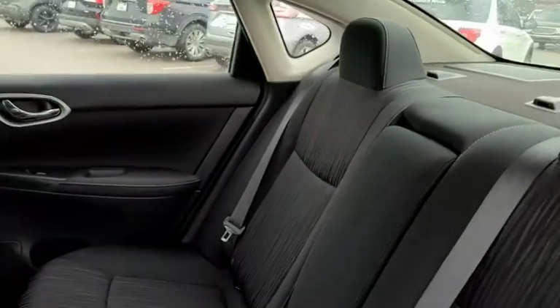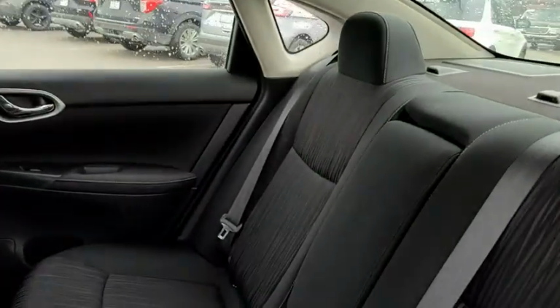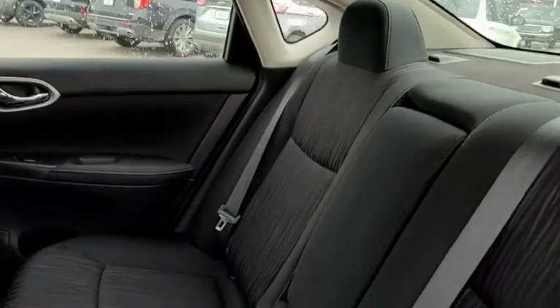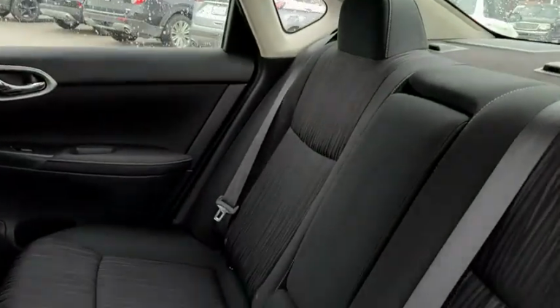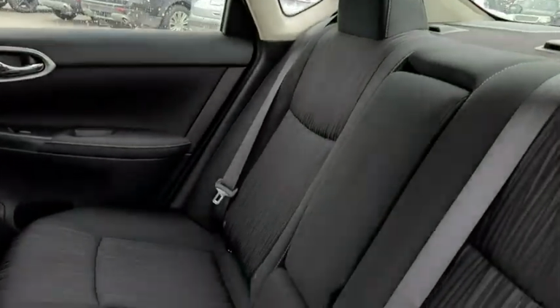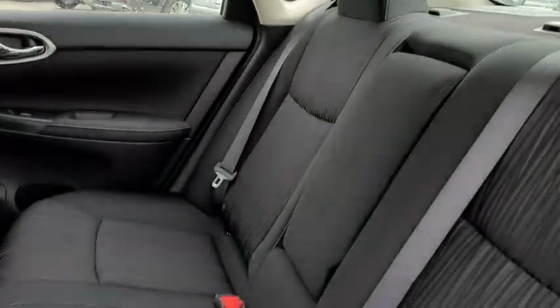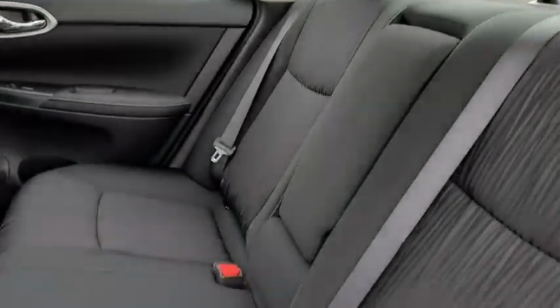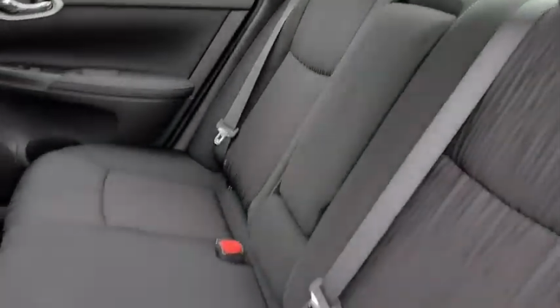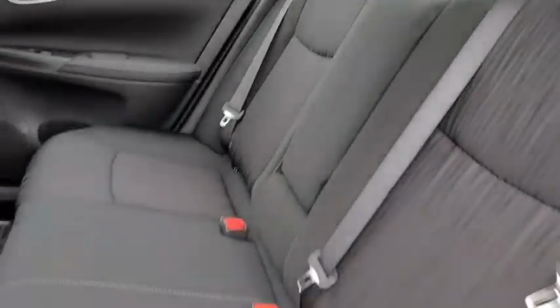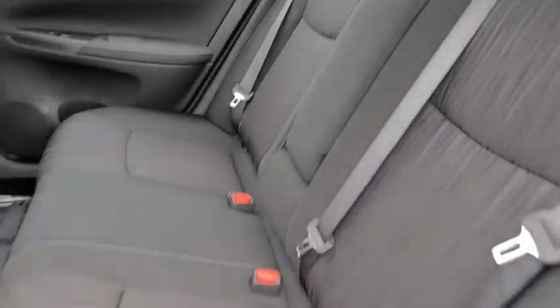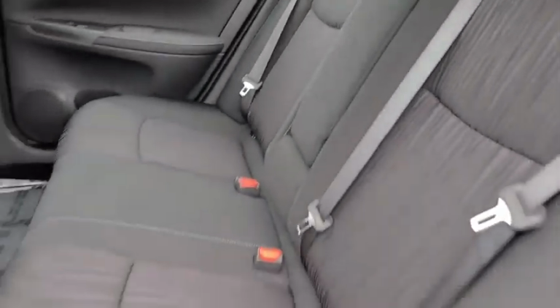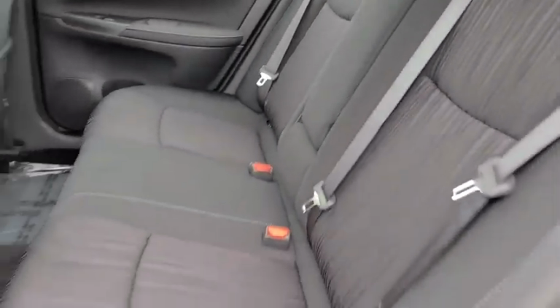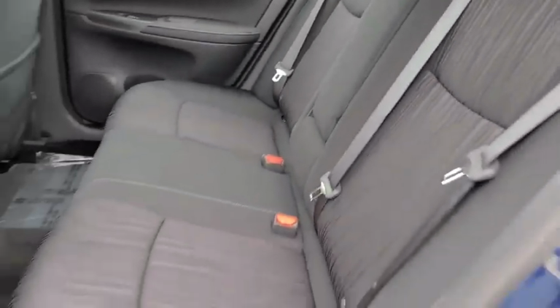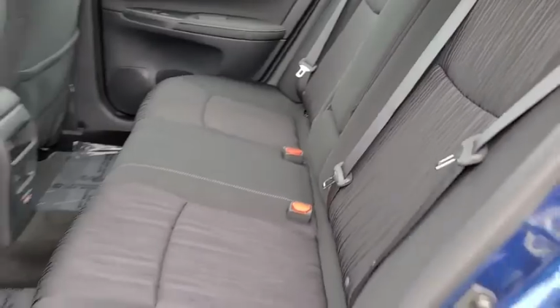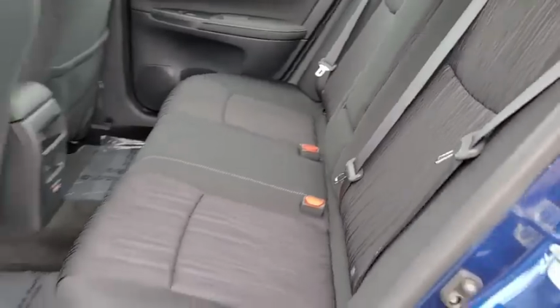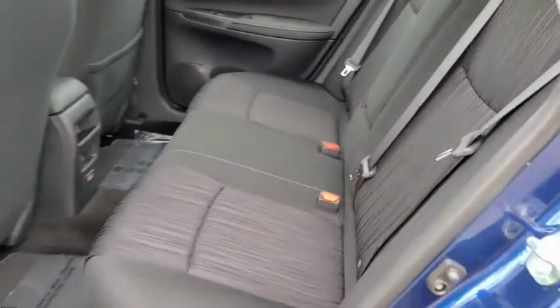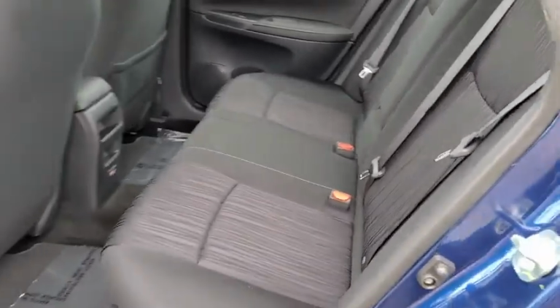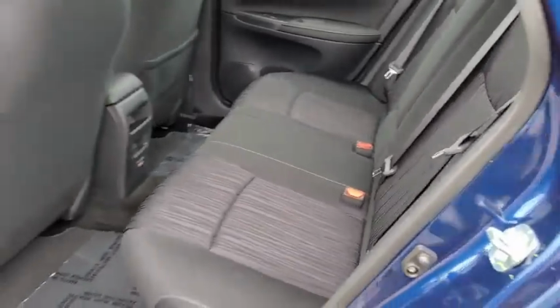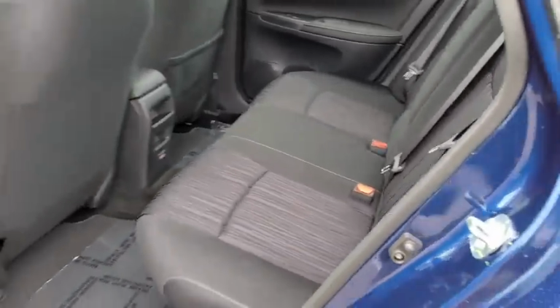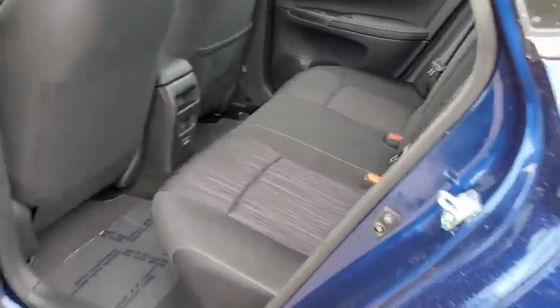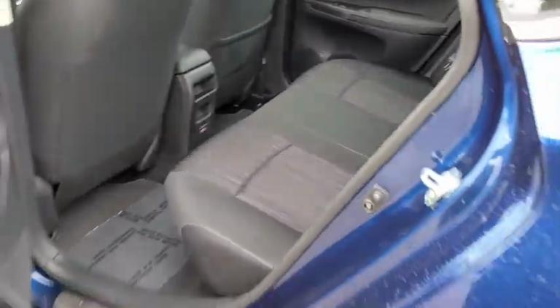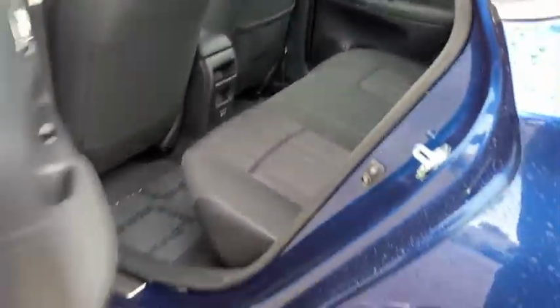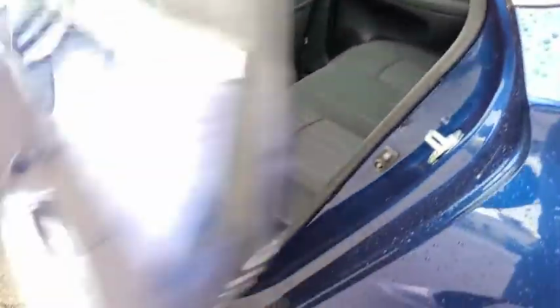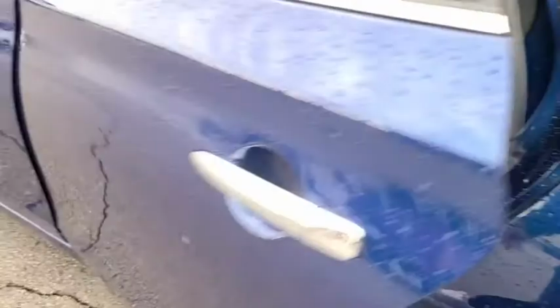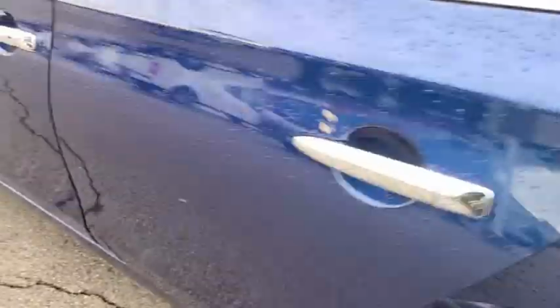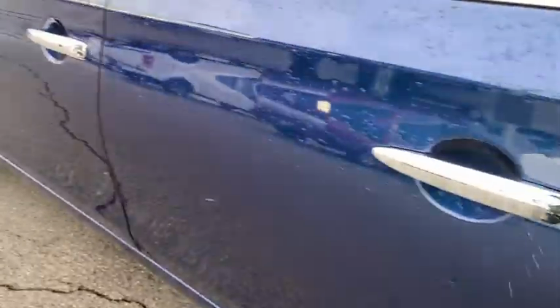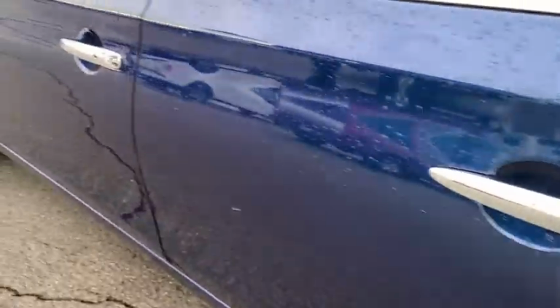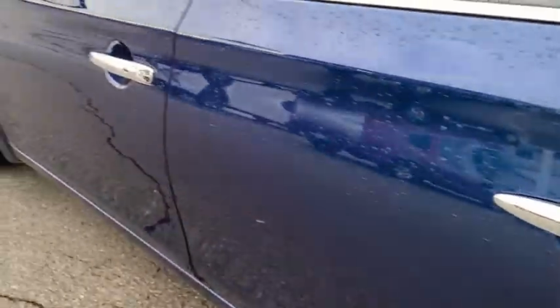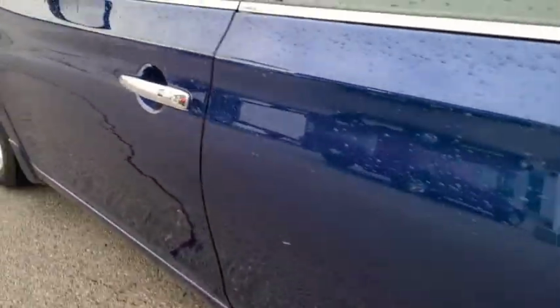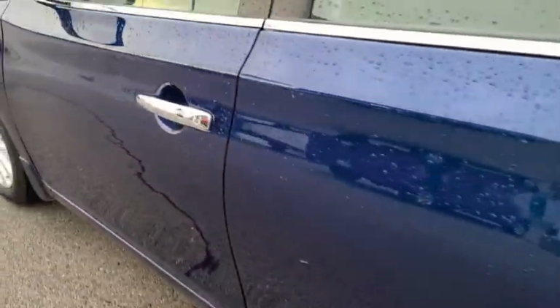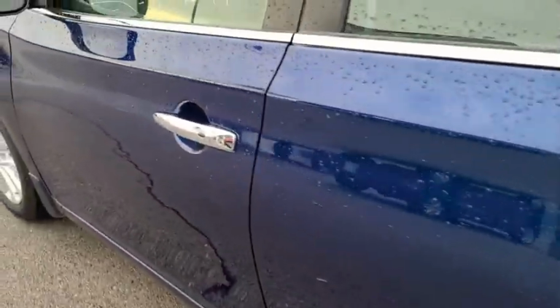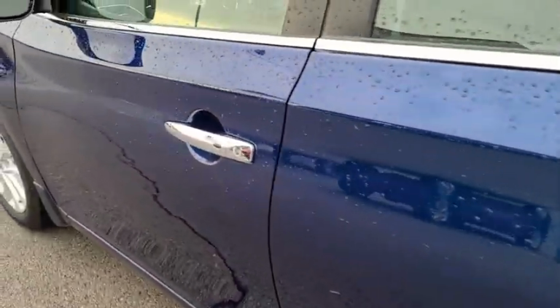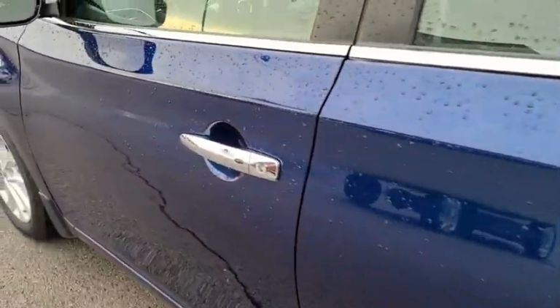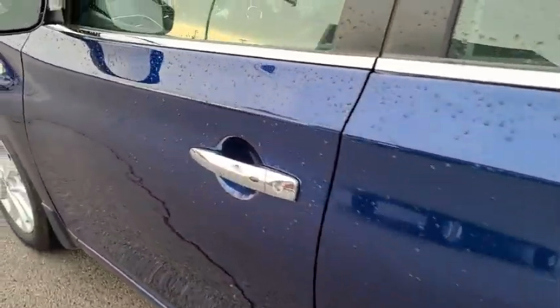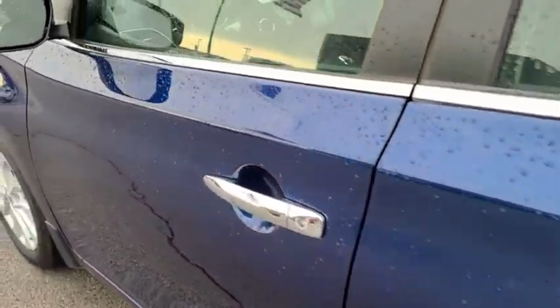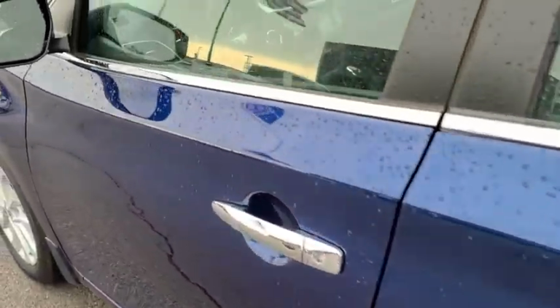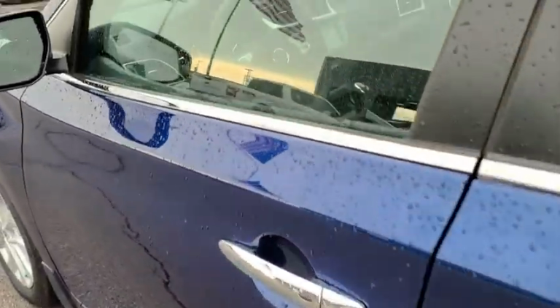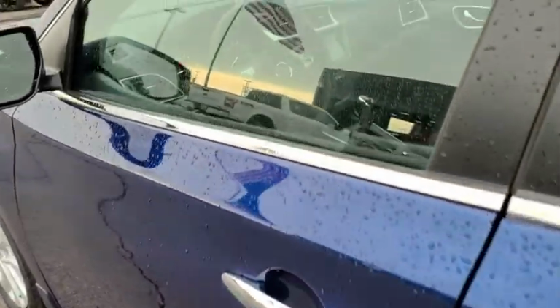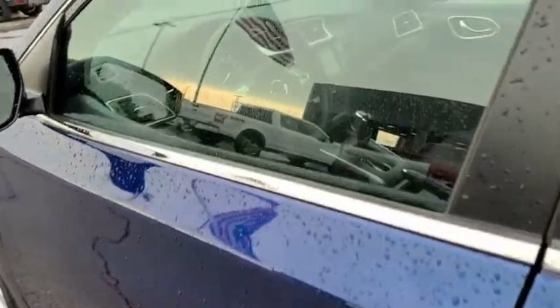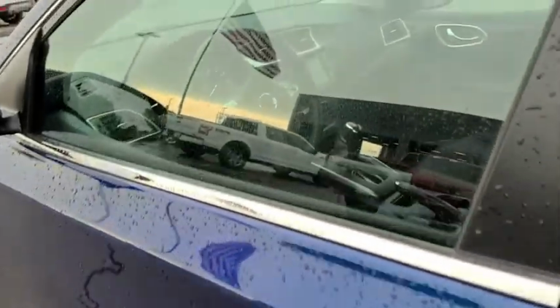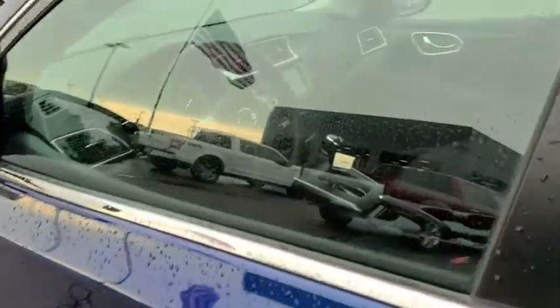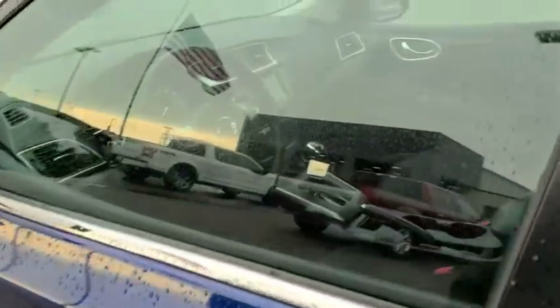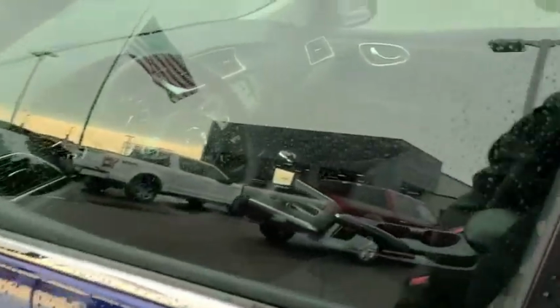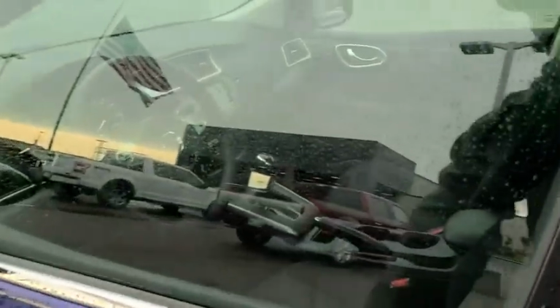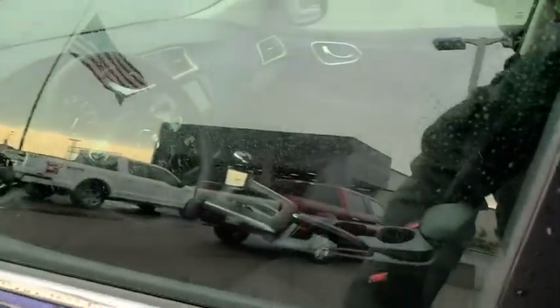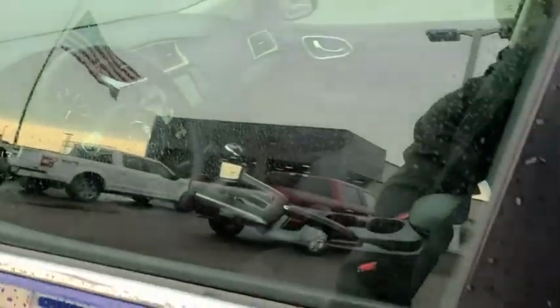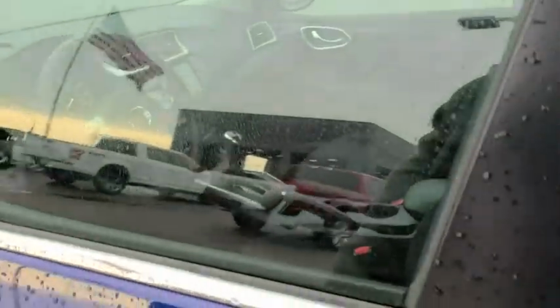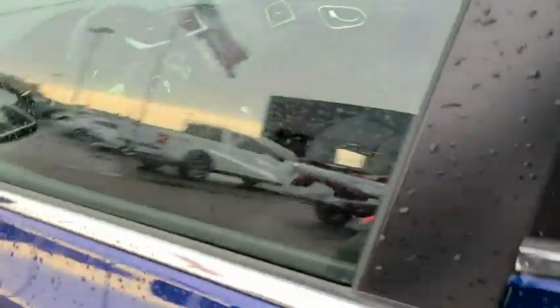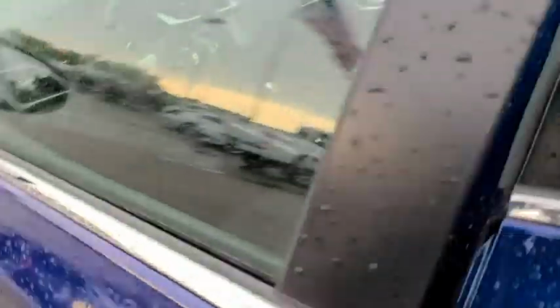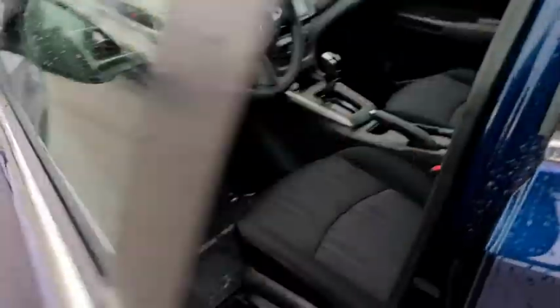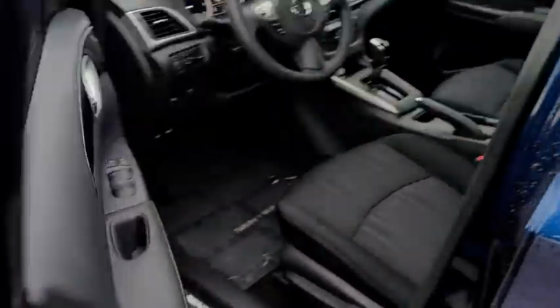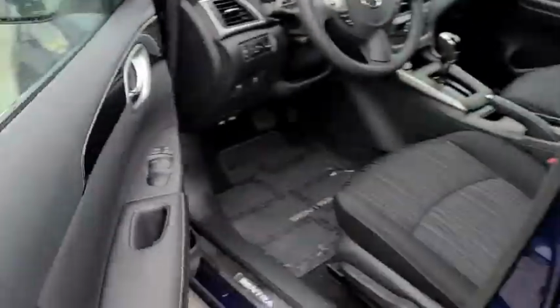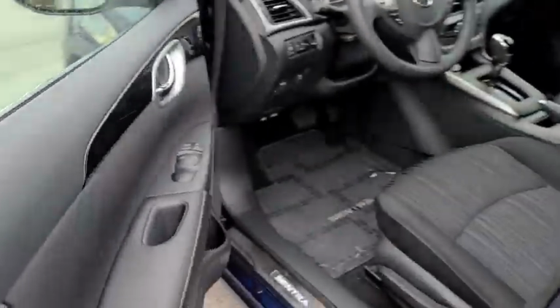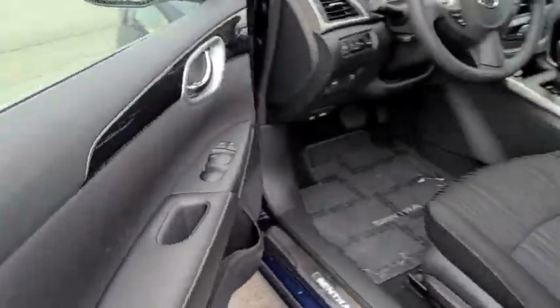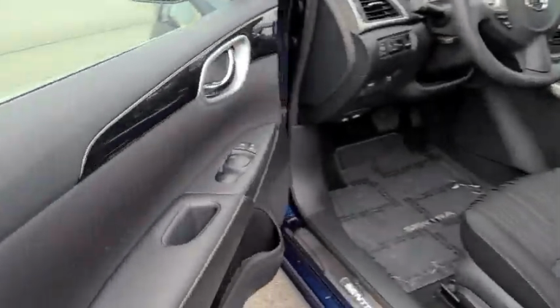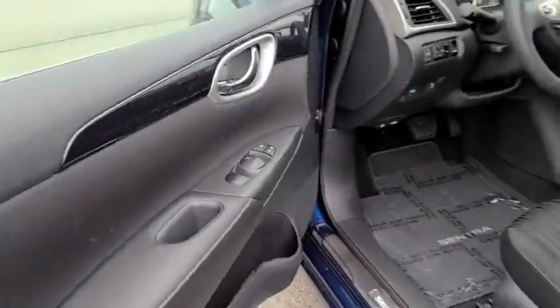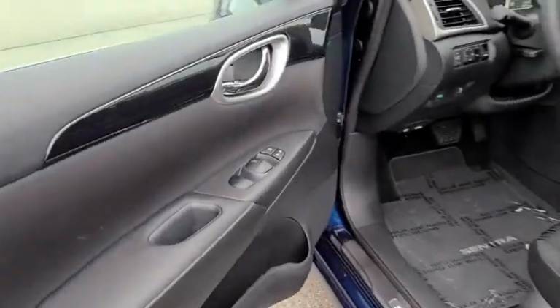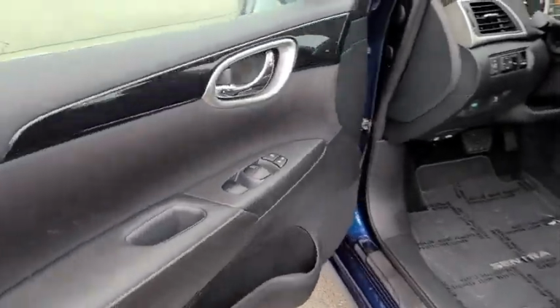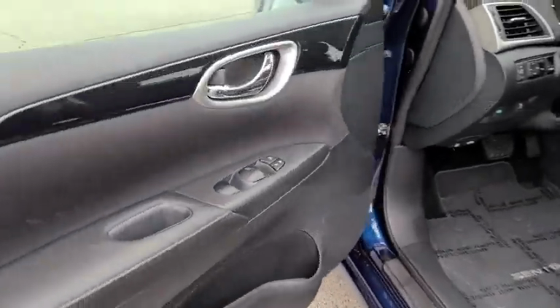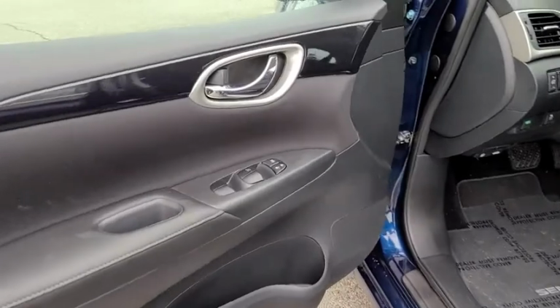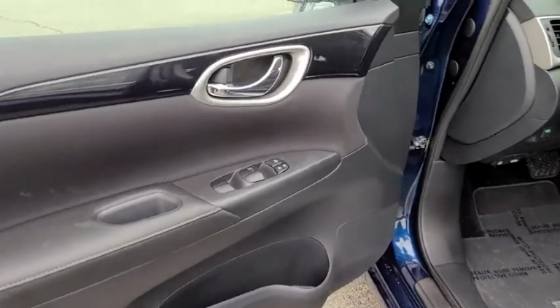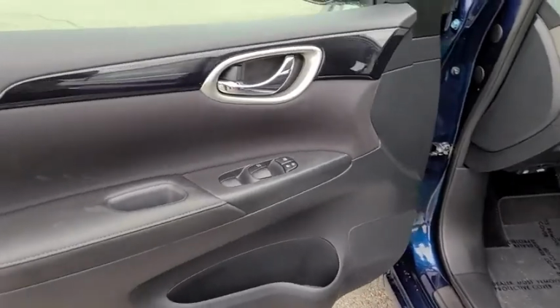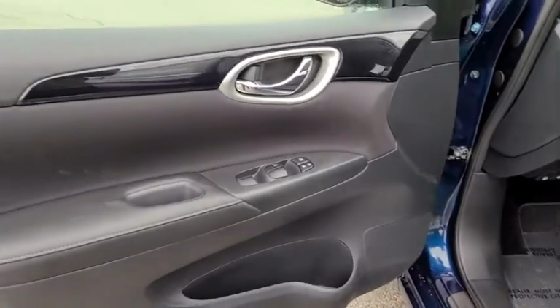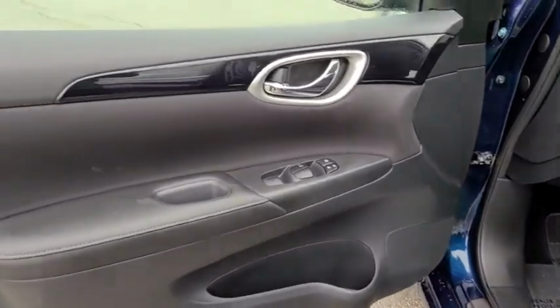AM-FM stereo radio, climate control, rear defrost, front-wheel drive, MP3 player, child safety locks.